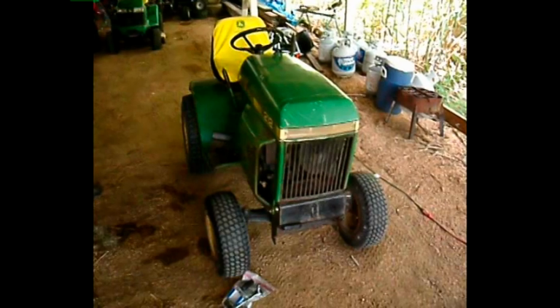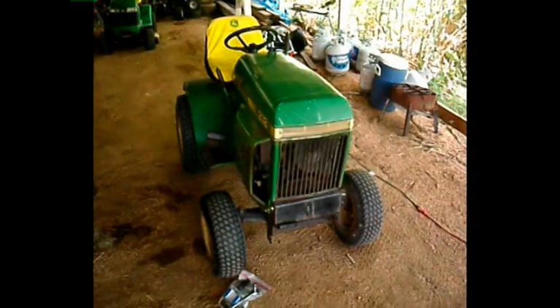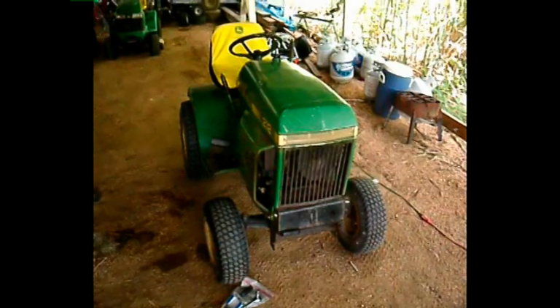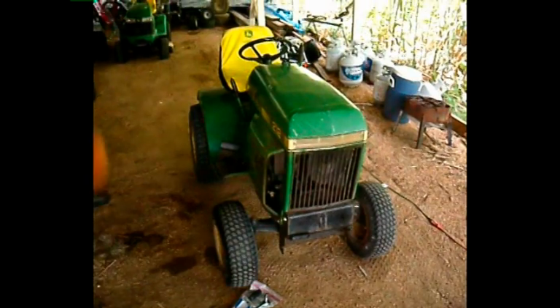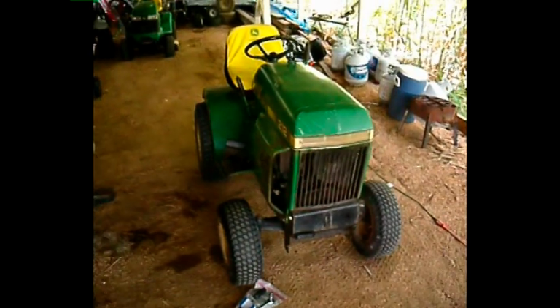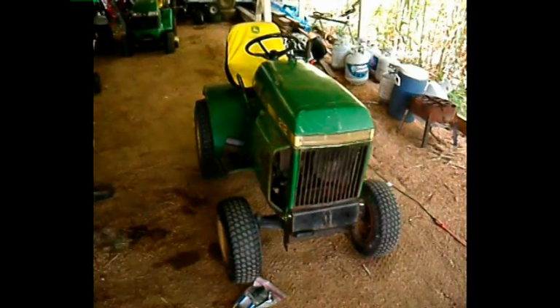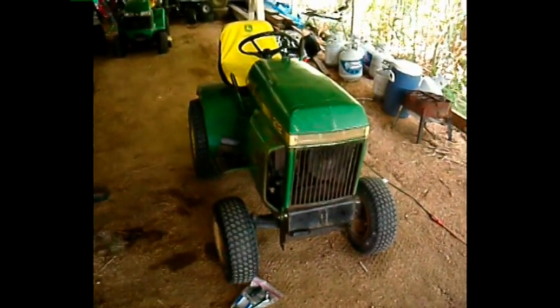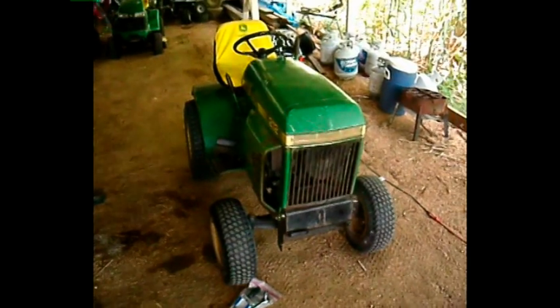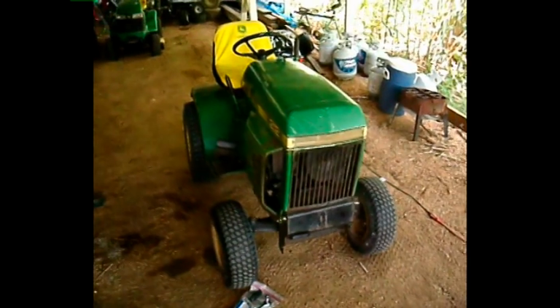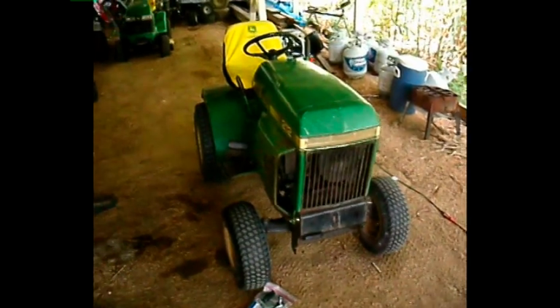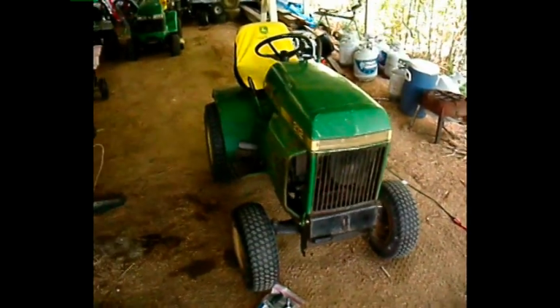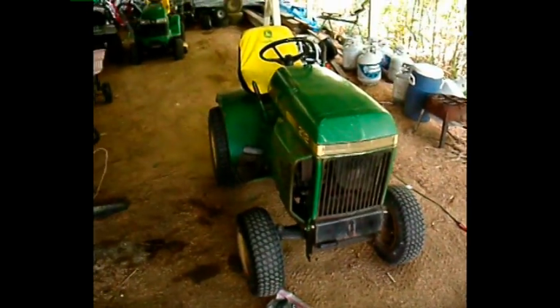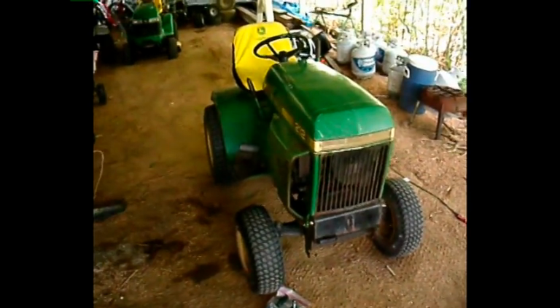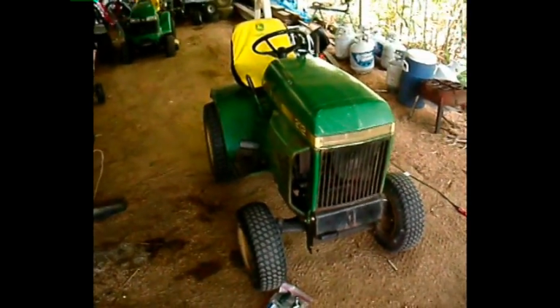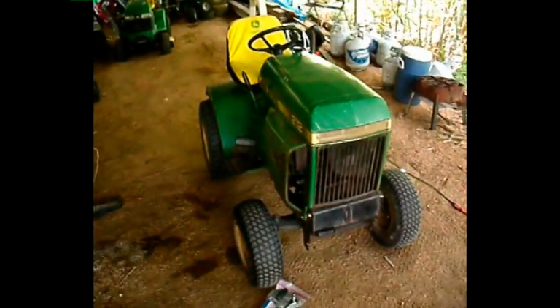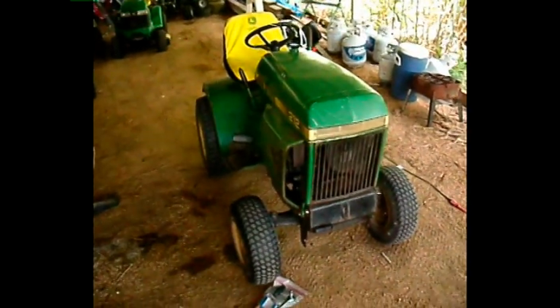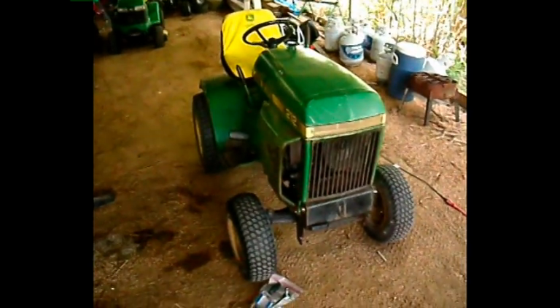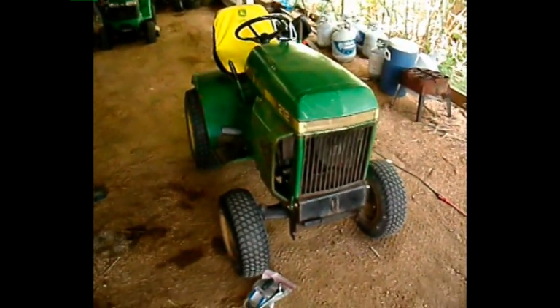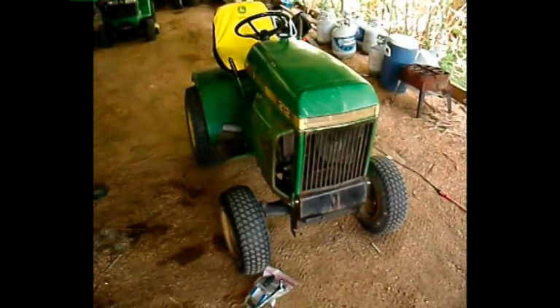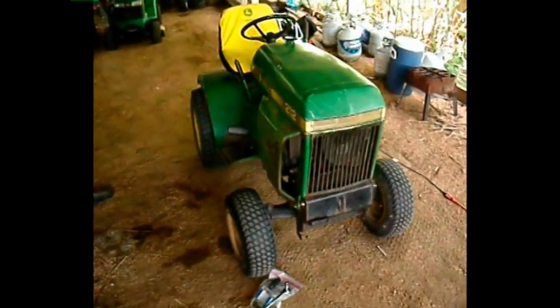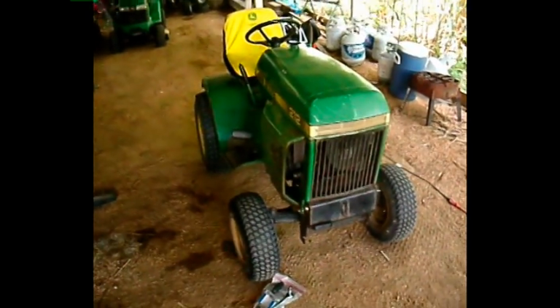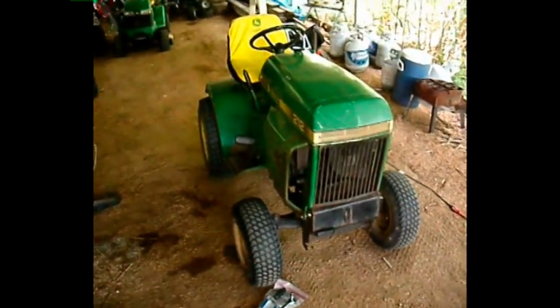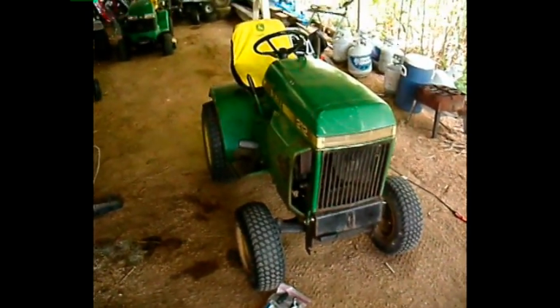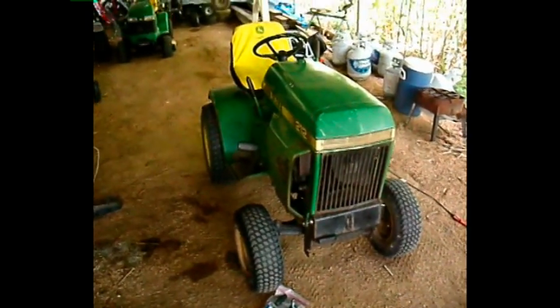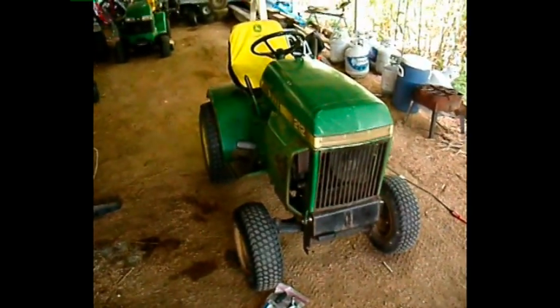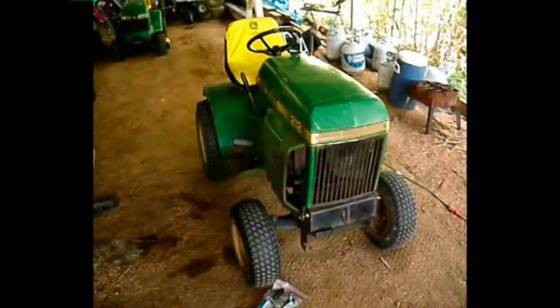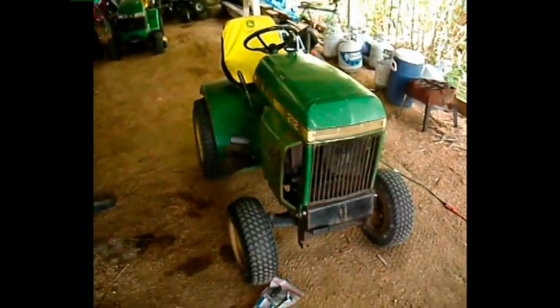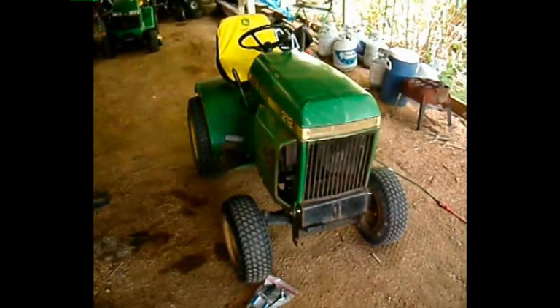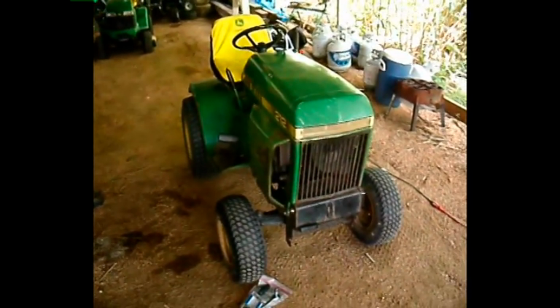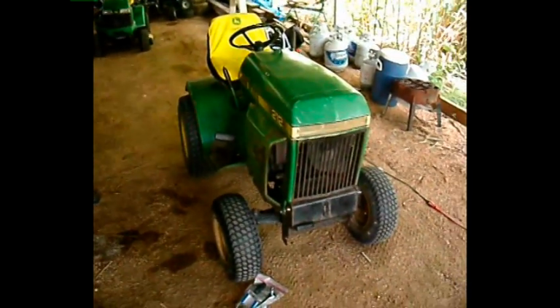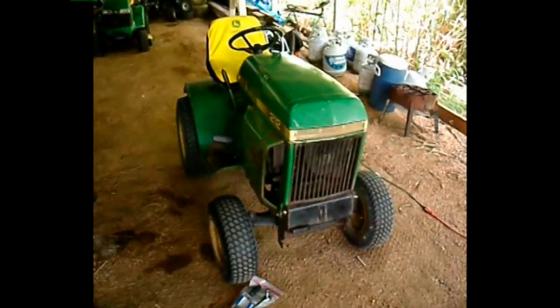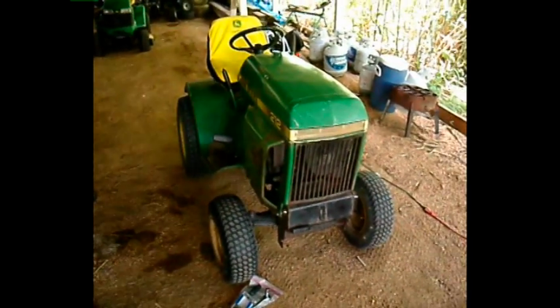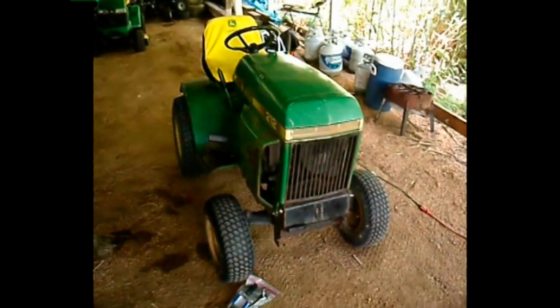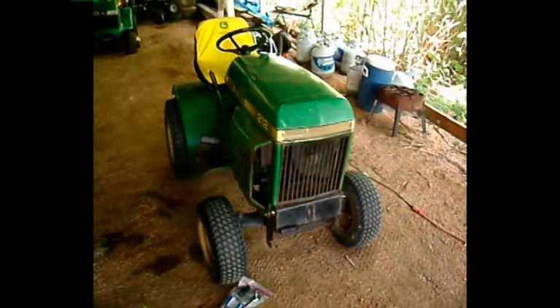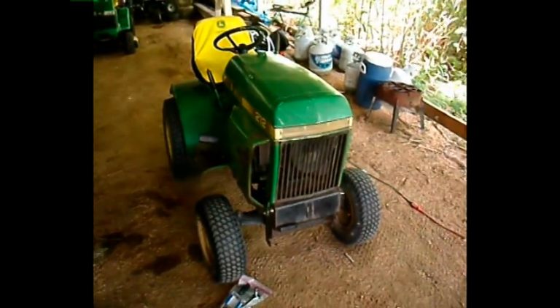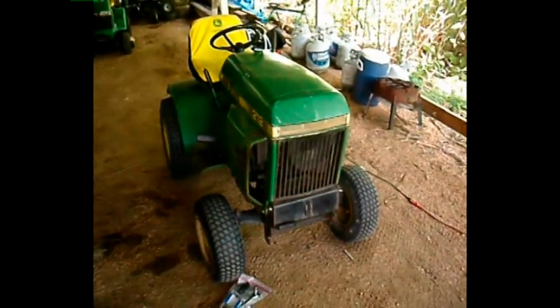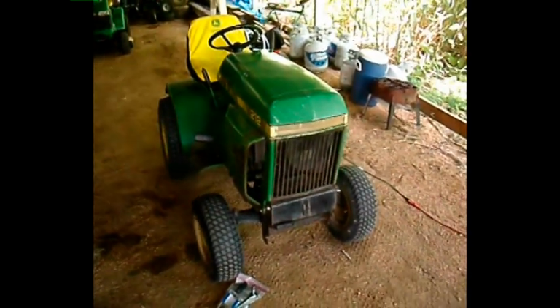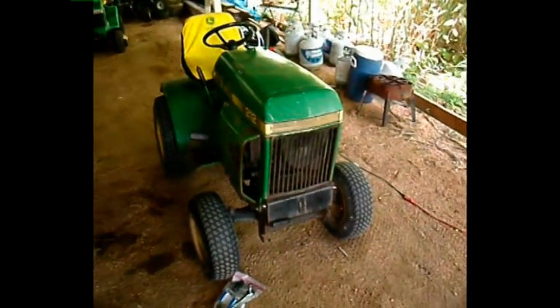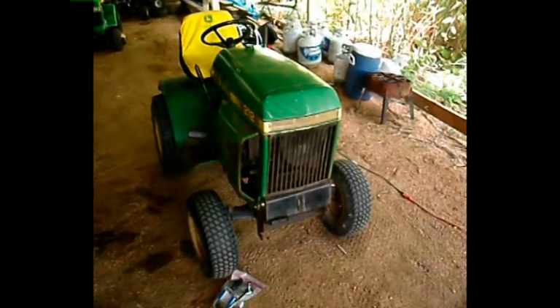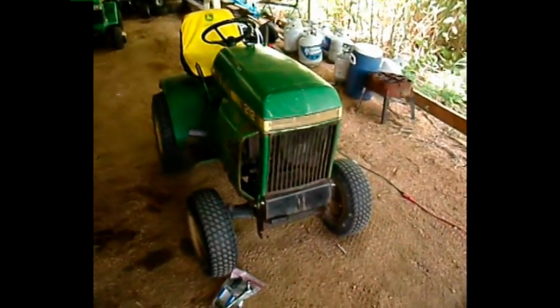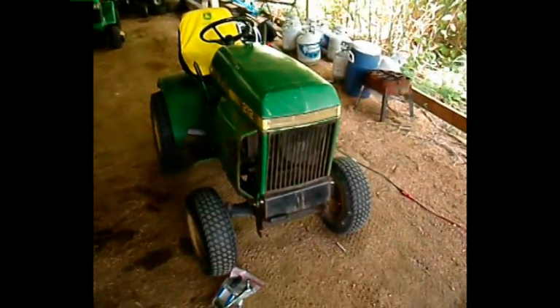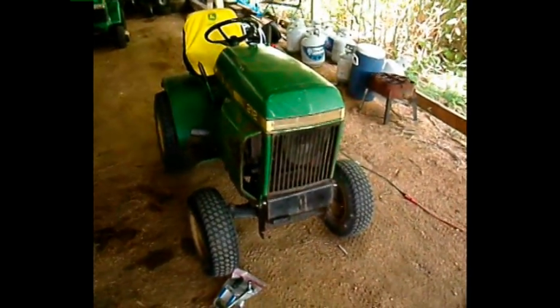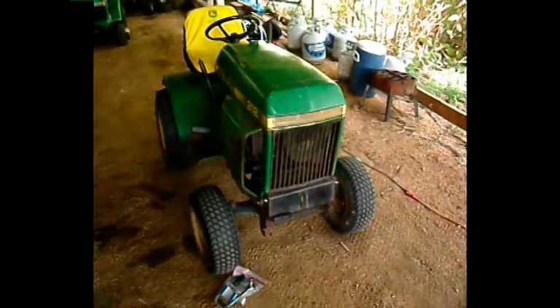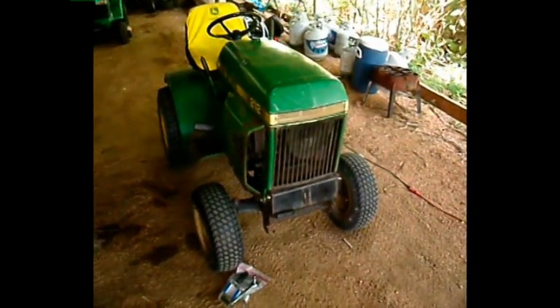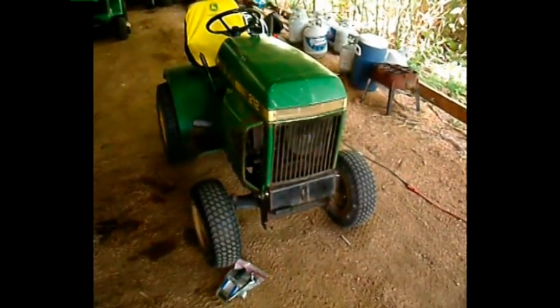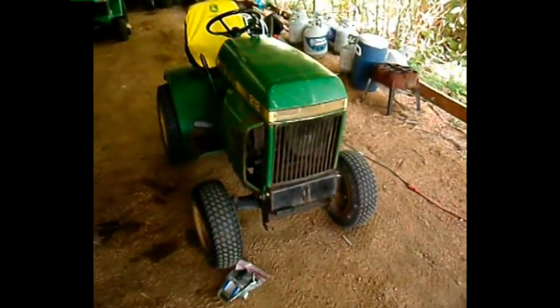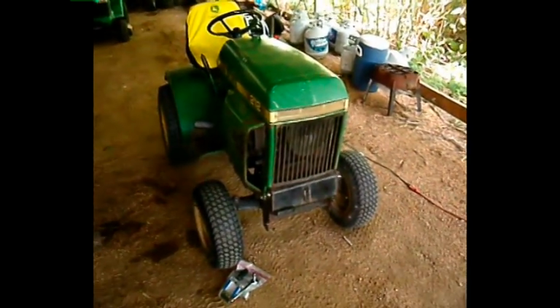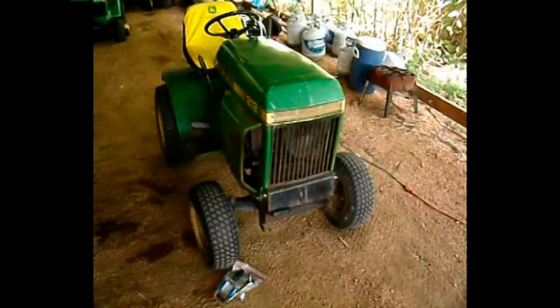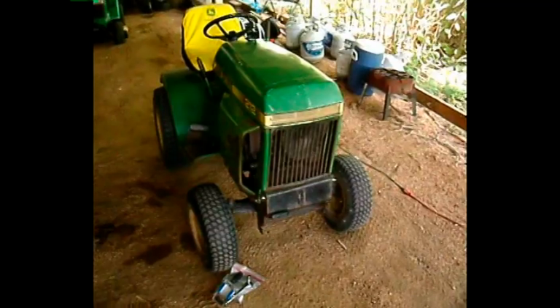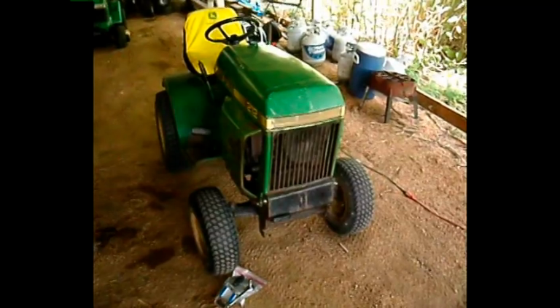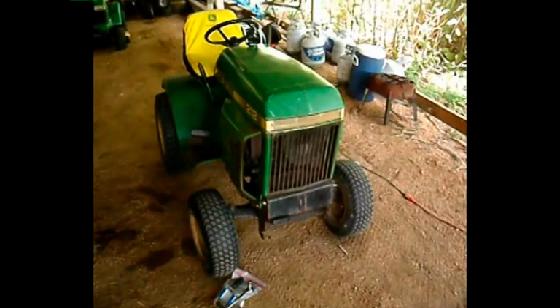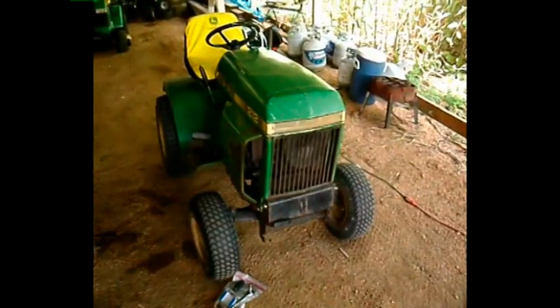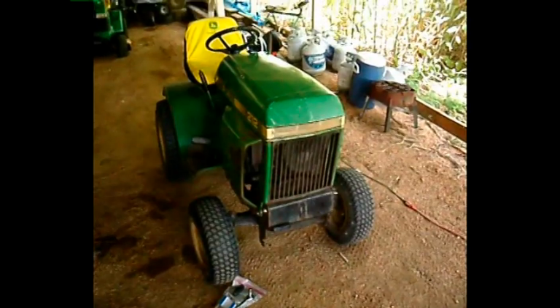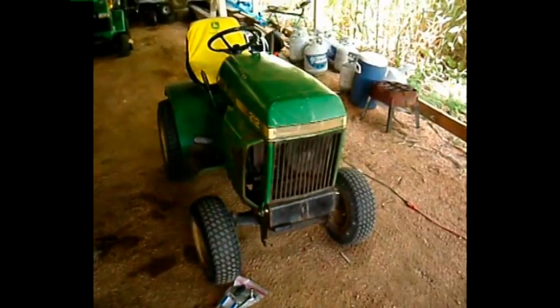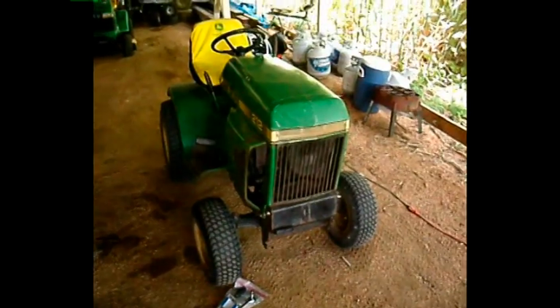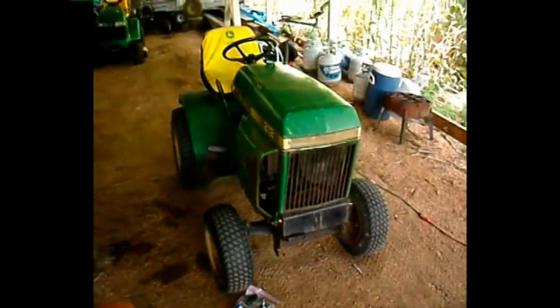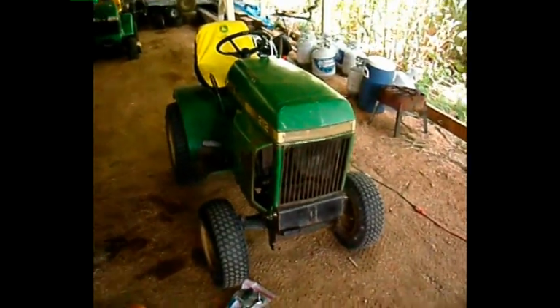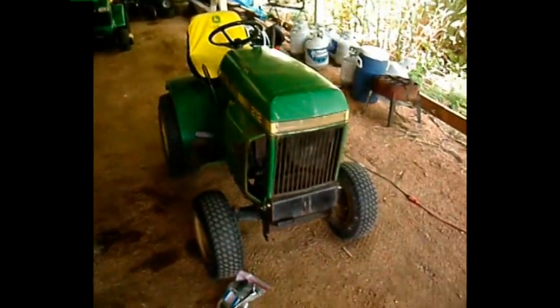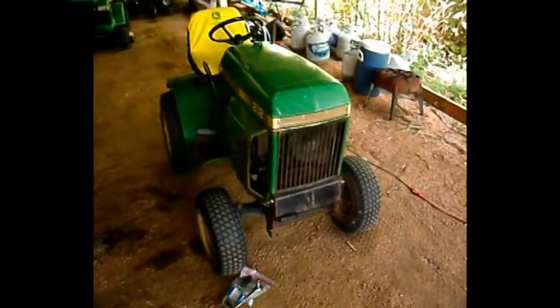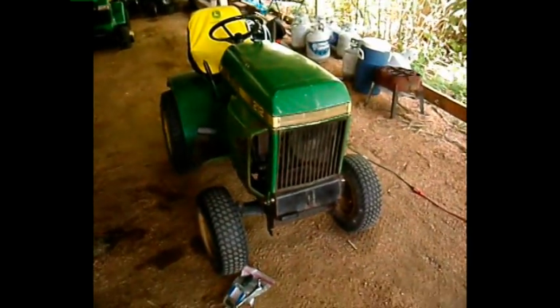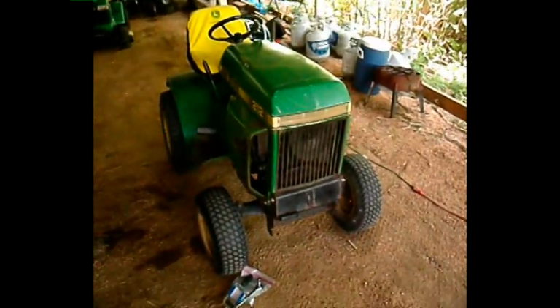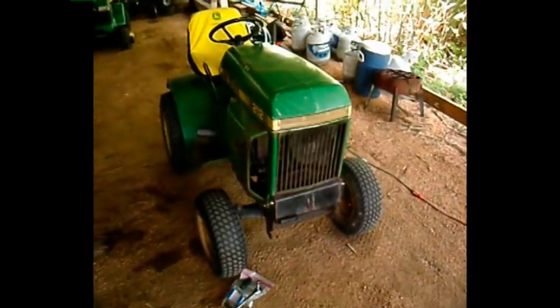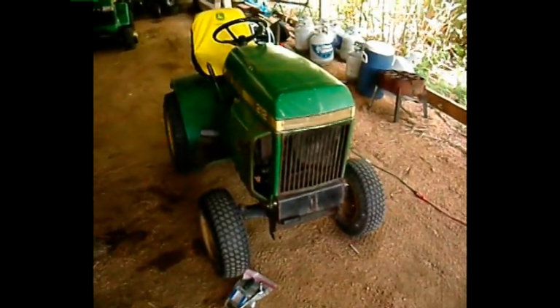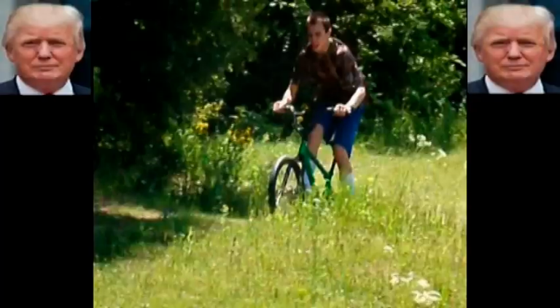What's up YouTube, it's MikeJD60 here, and today I'm going to show you how to clean the carburetor on most John Deere garden tractors.